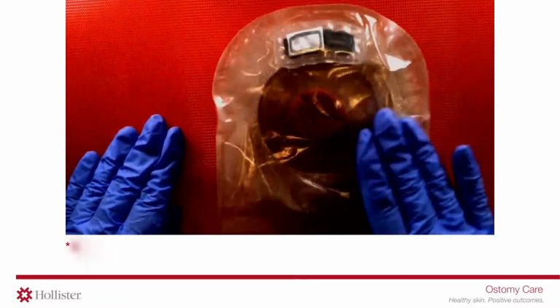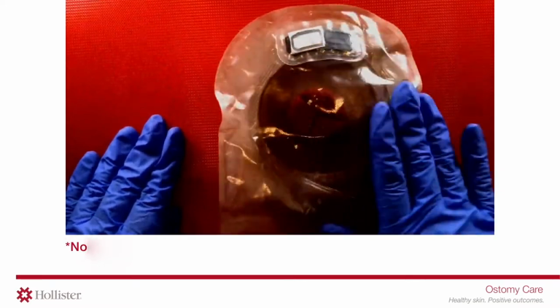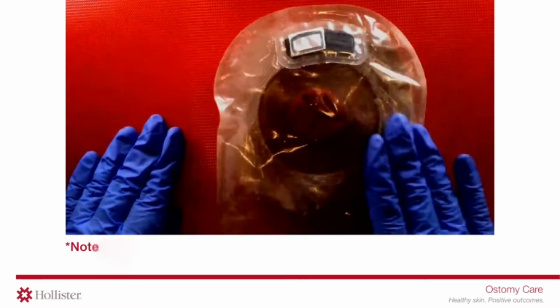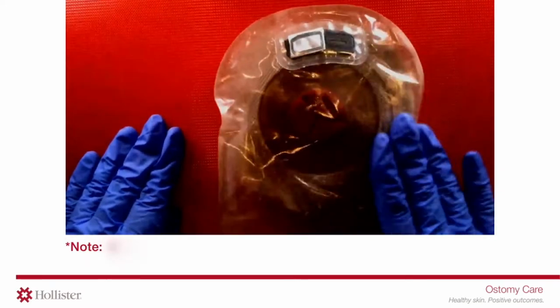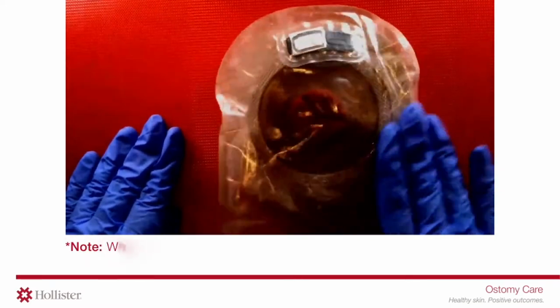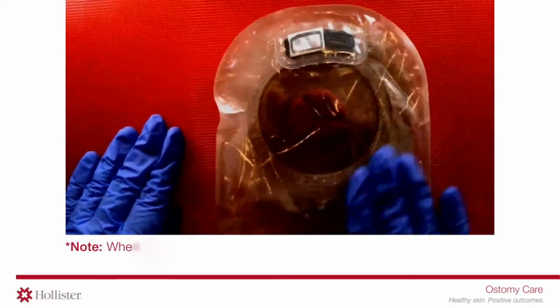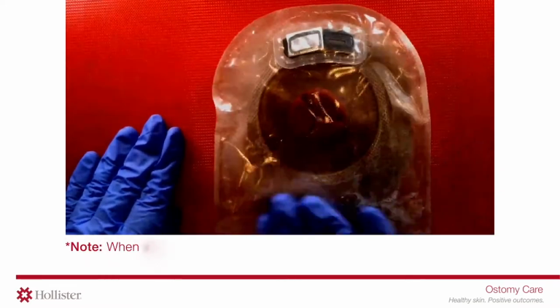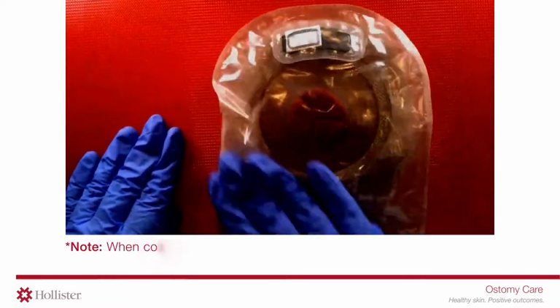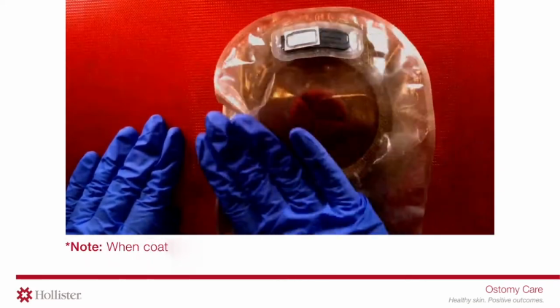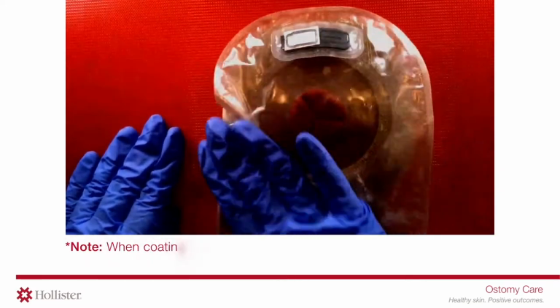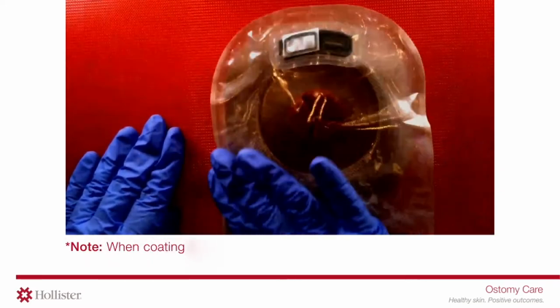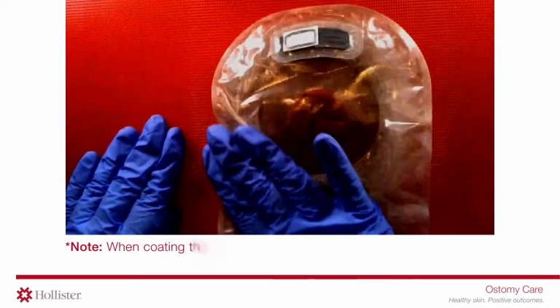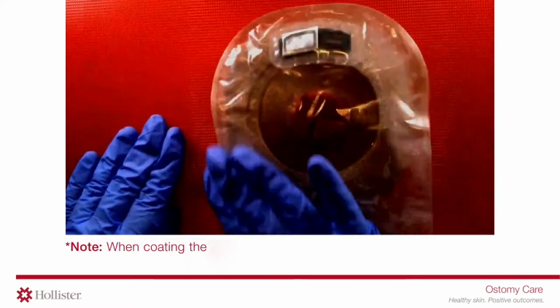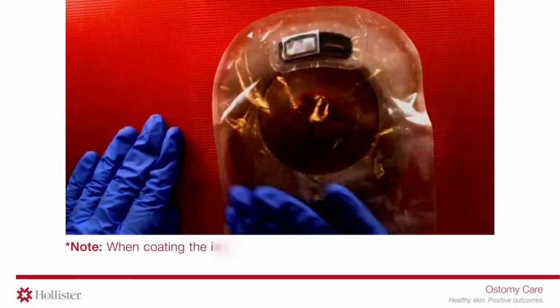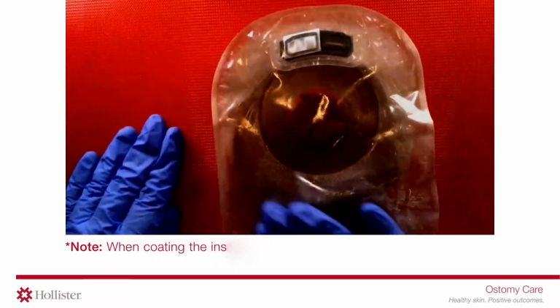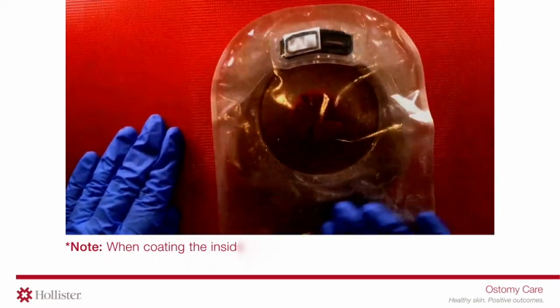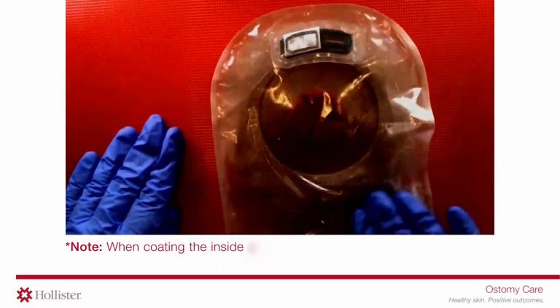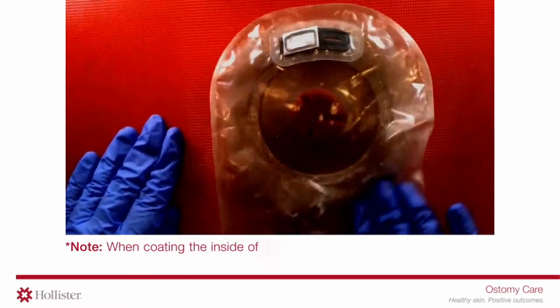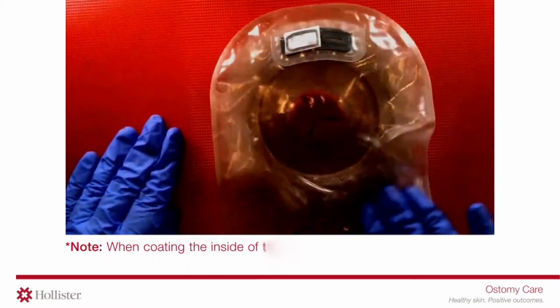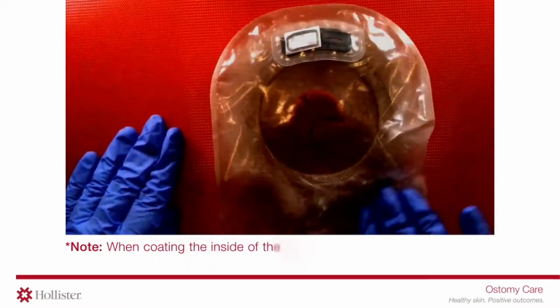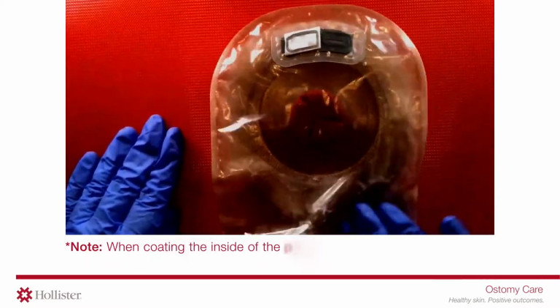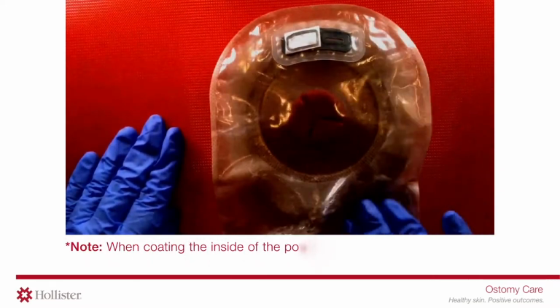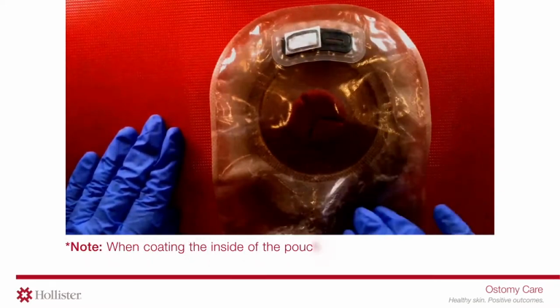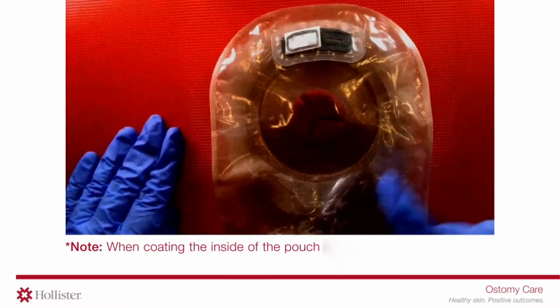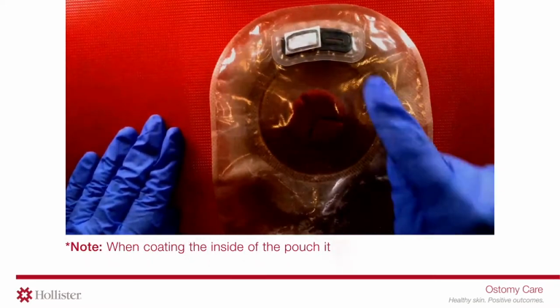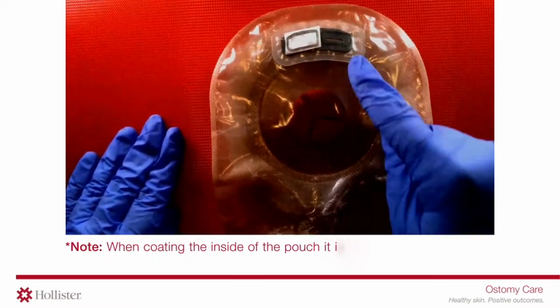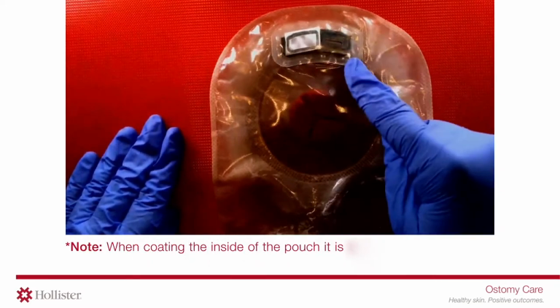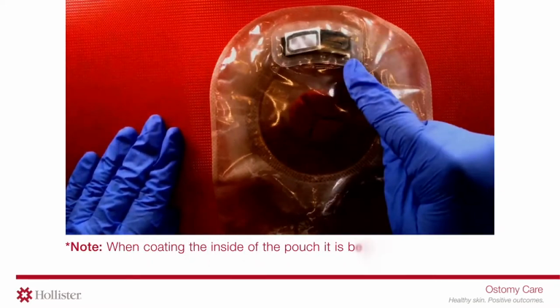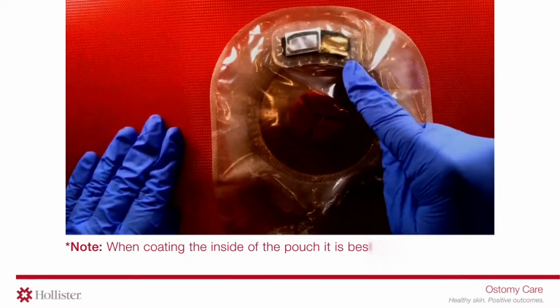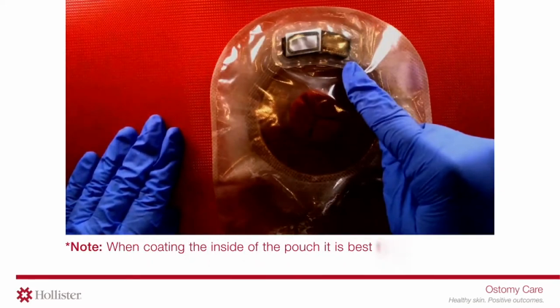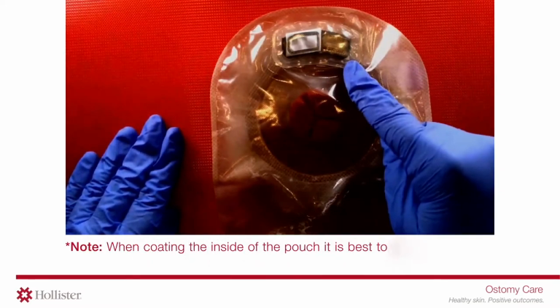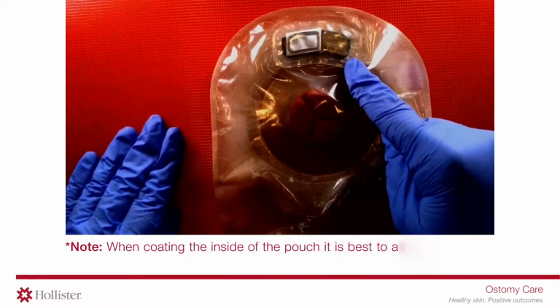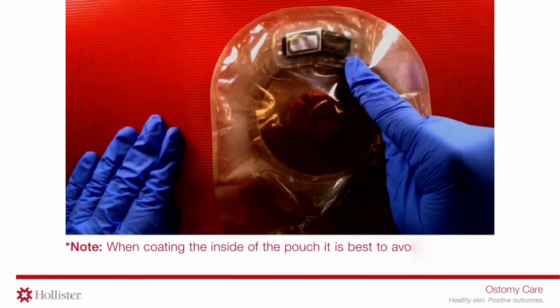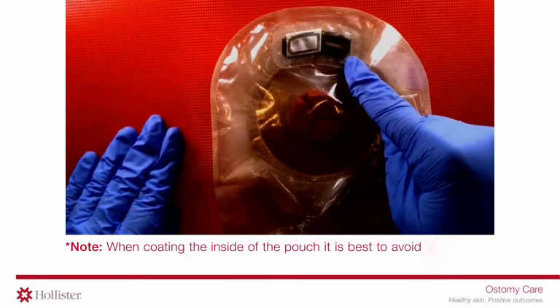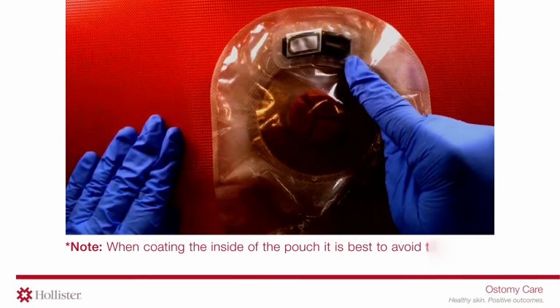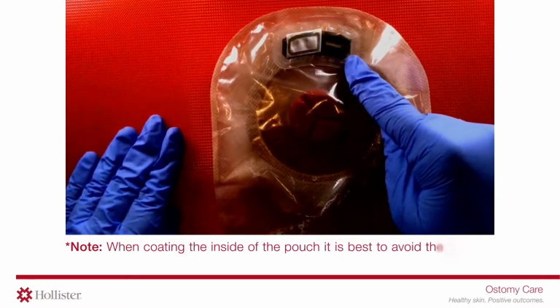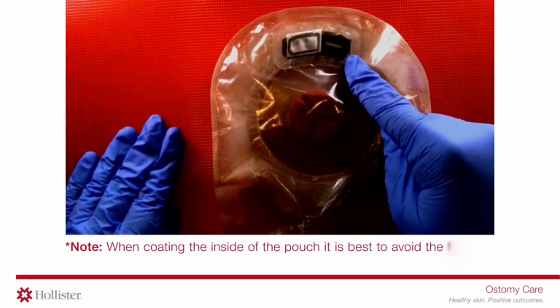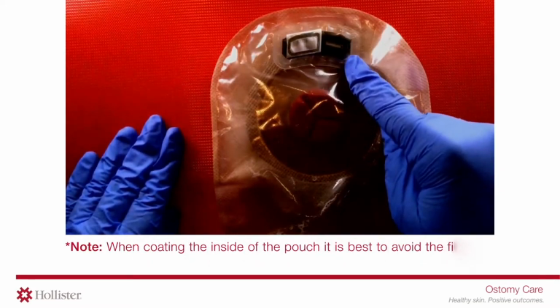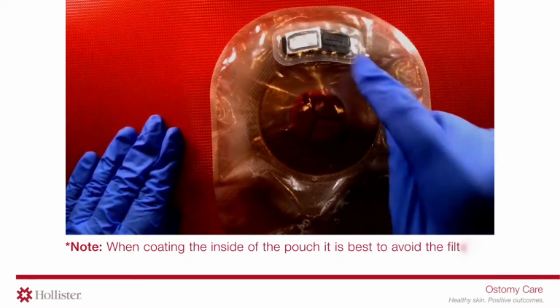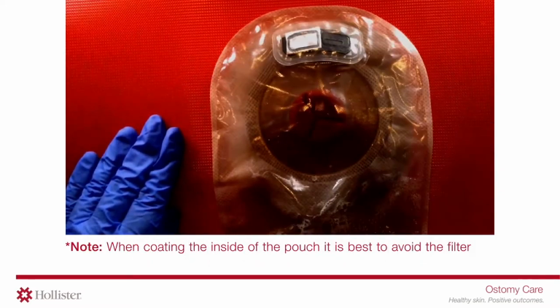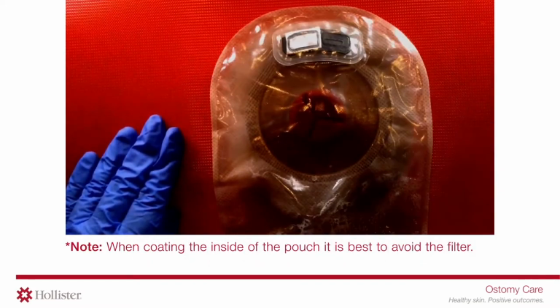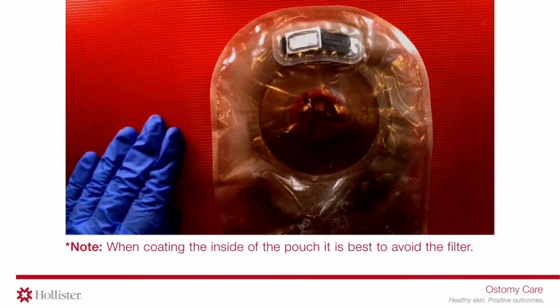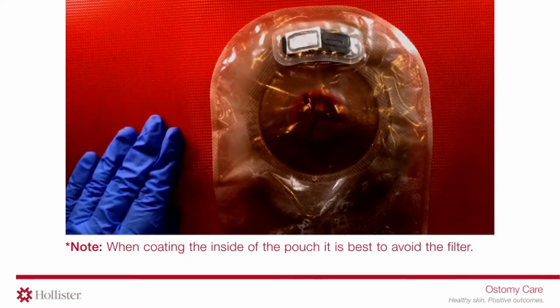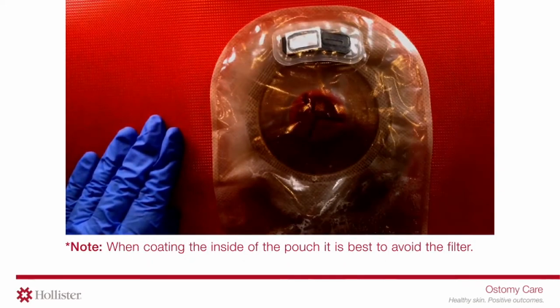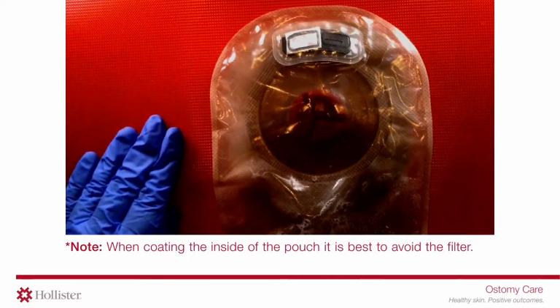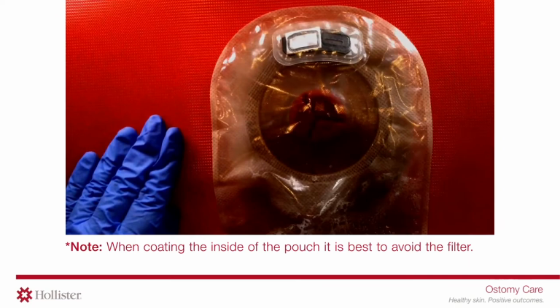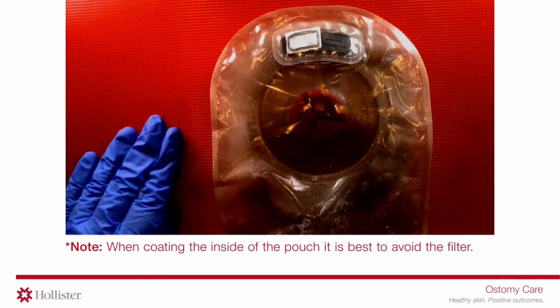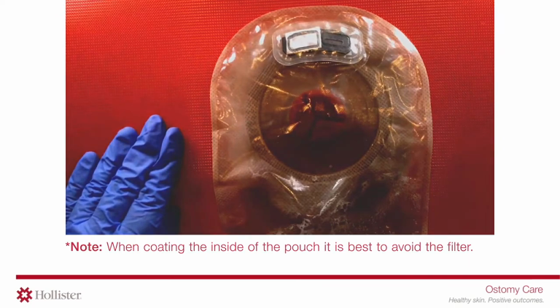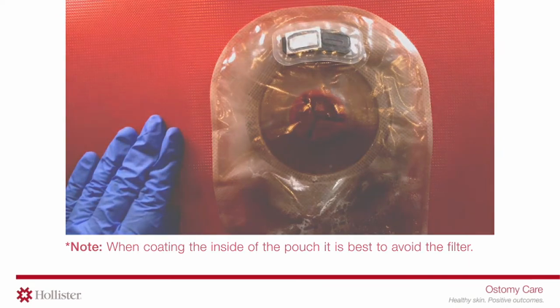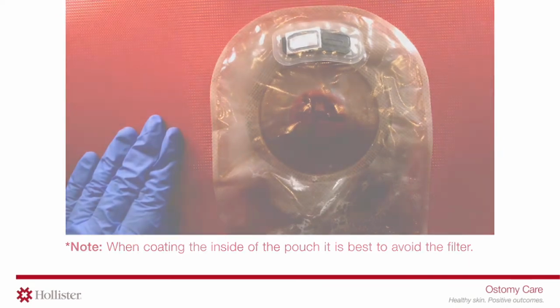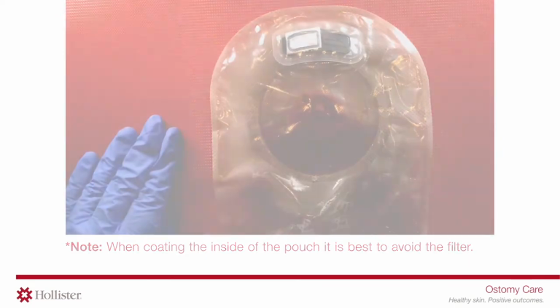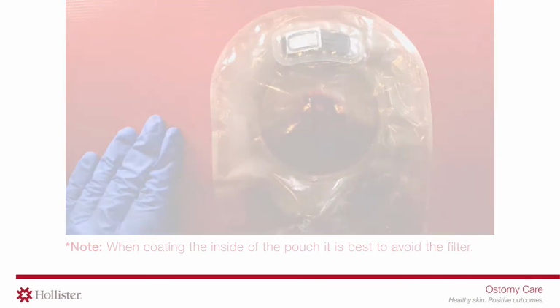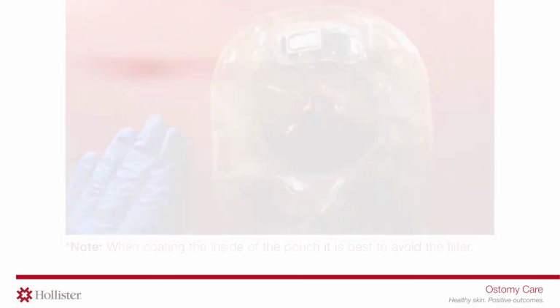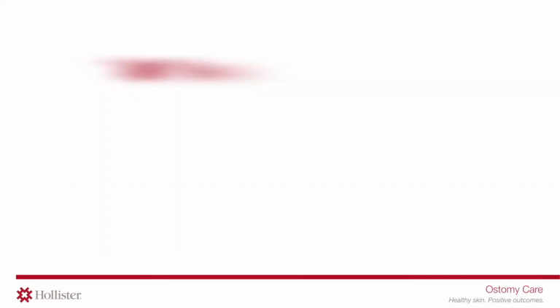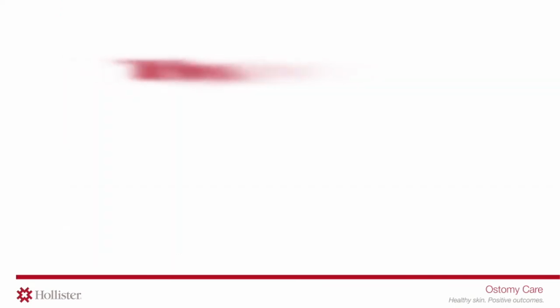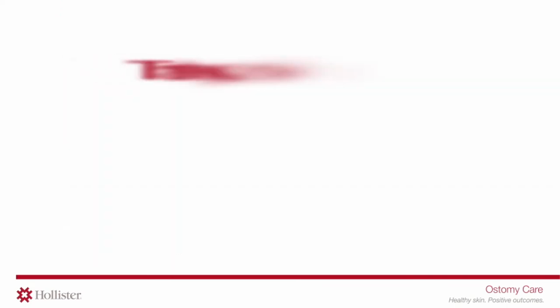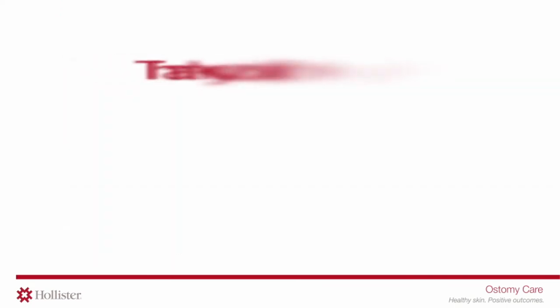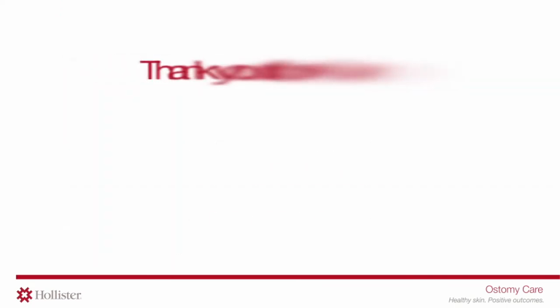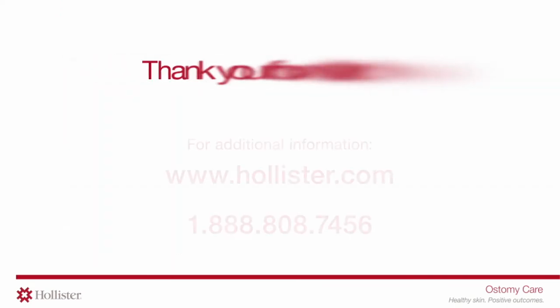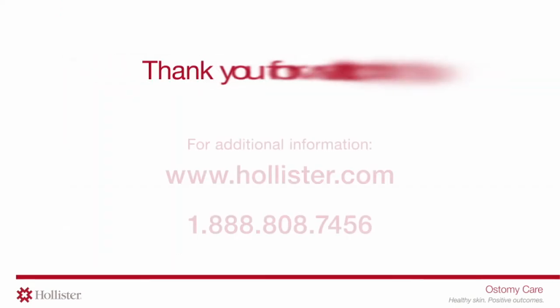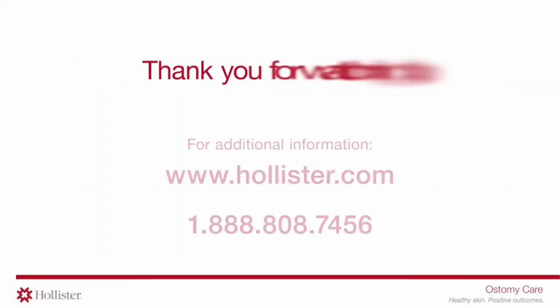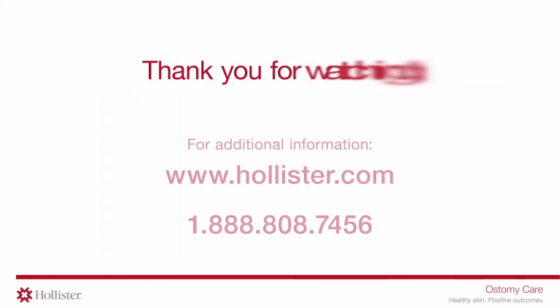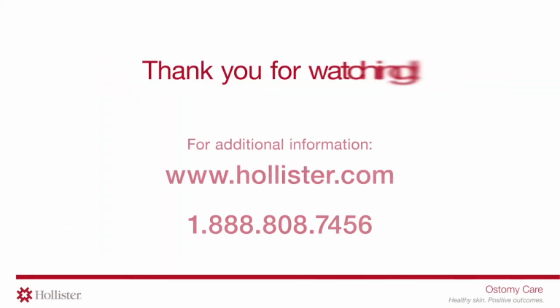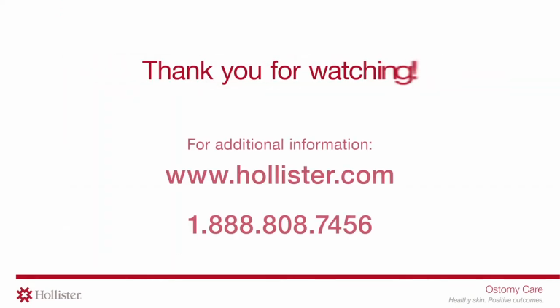When coating the inside of the pouch, it is best to avoid the filter. Thank you for watching.